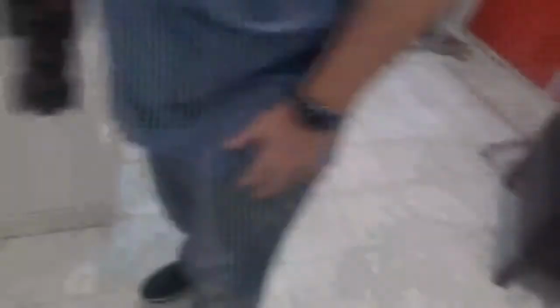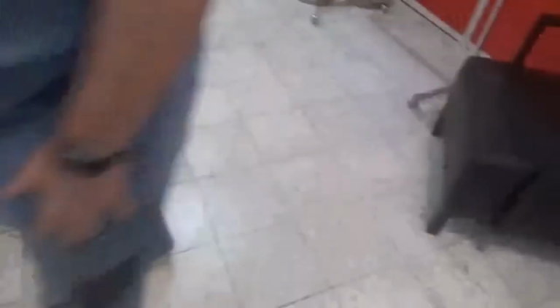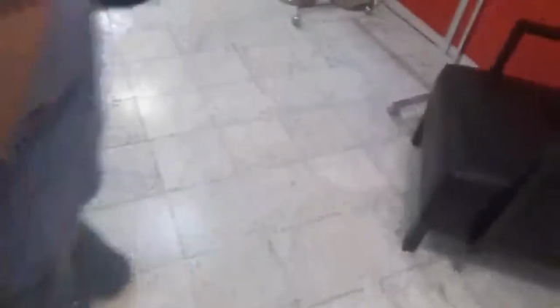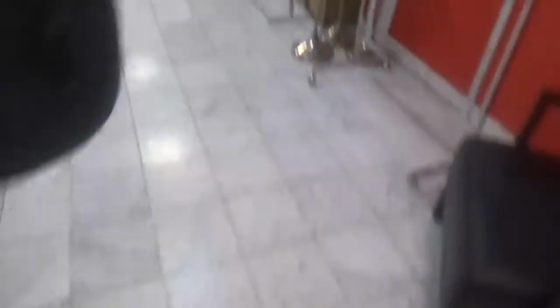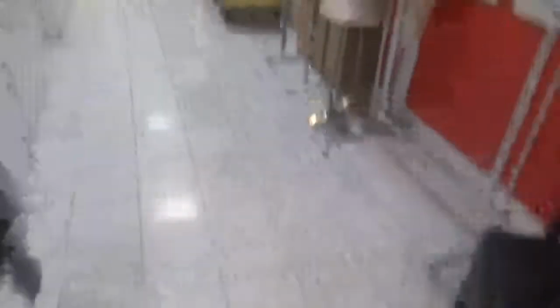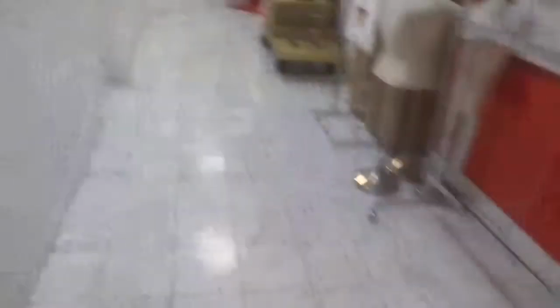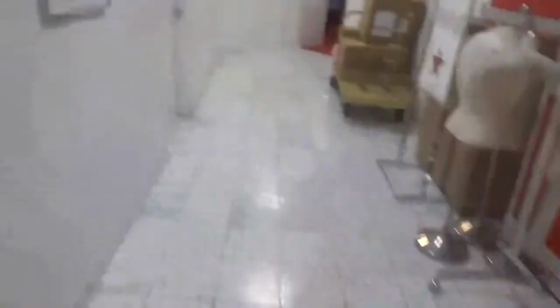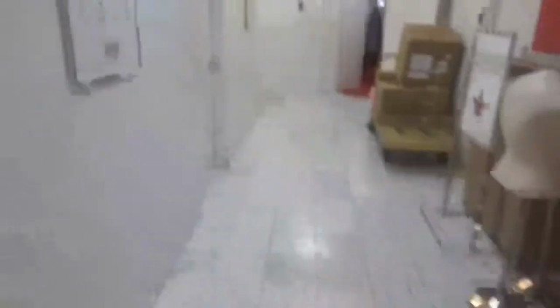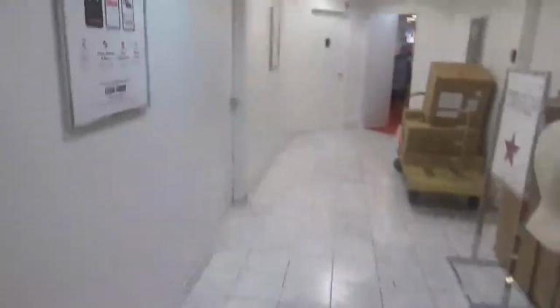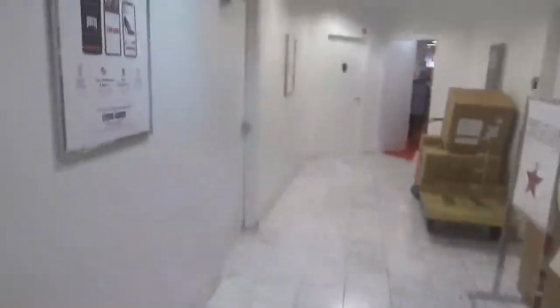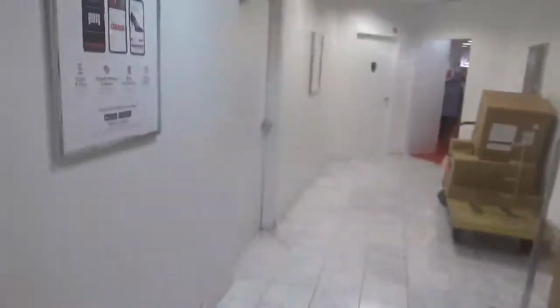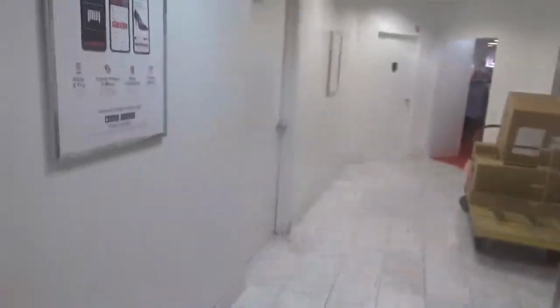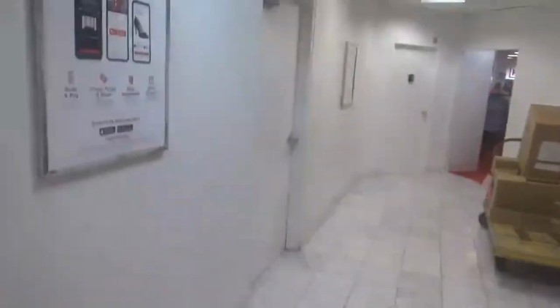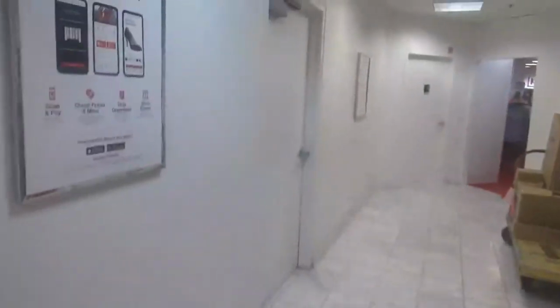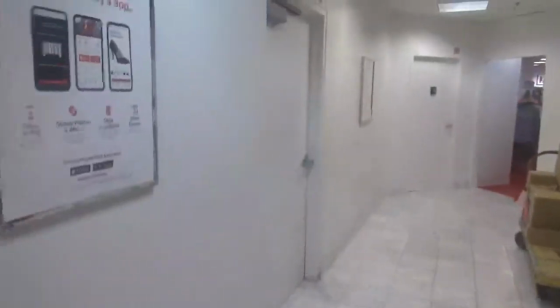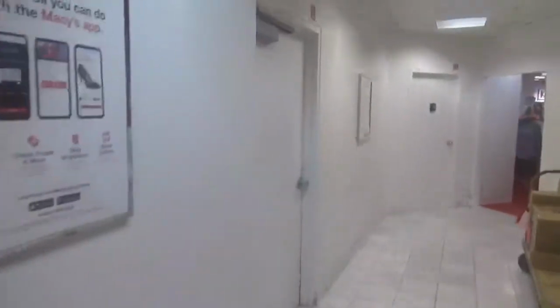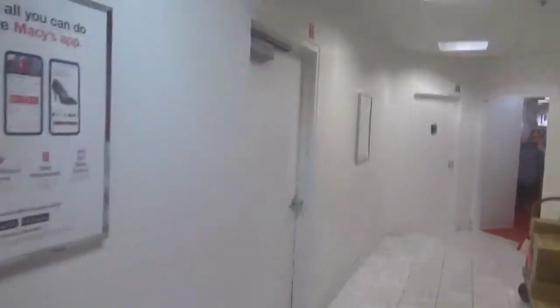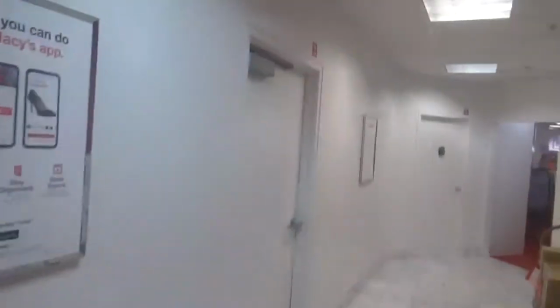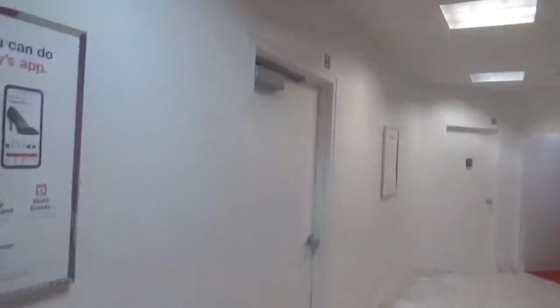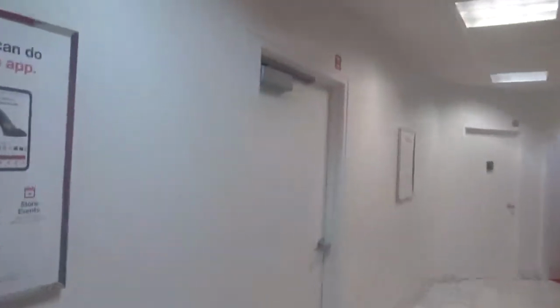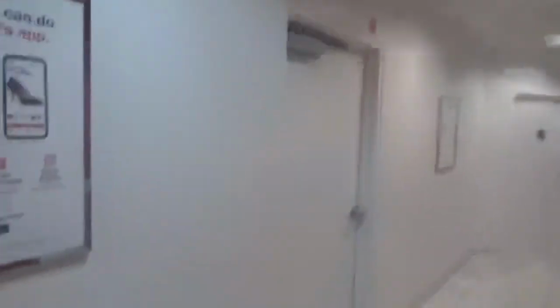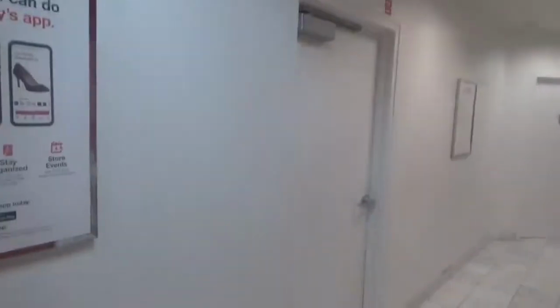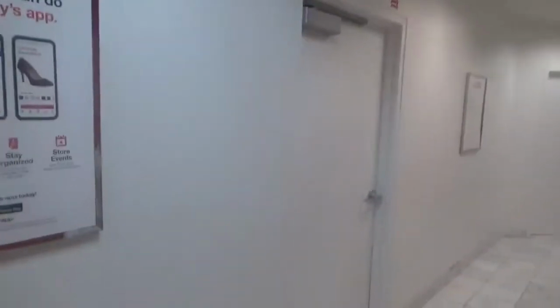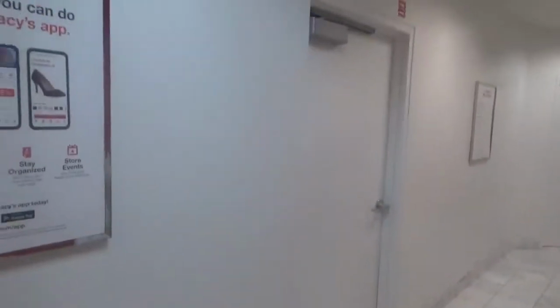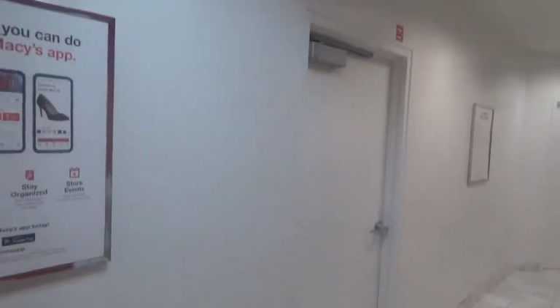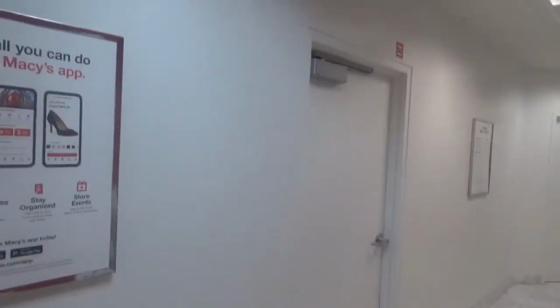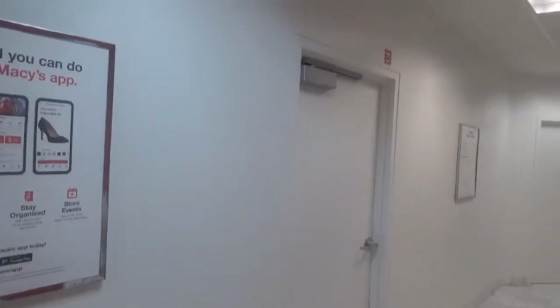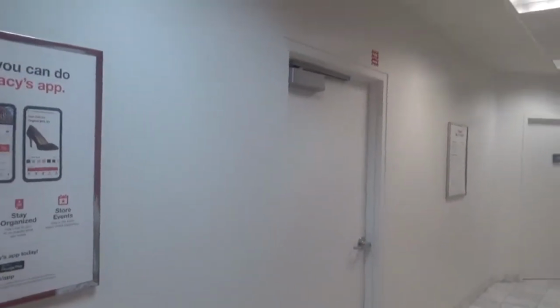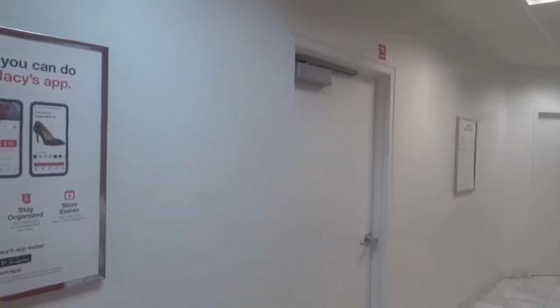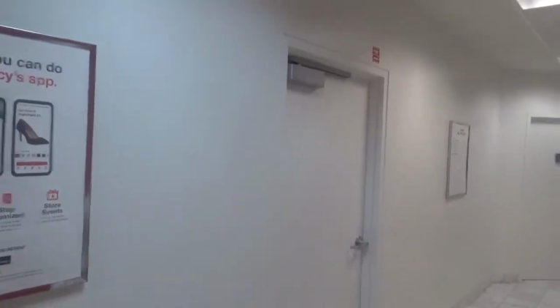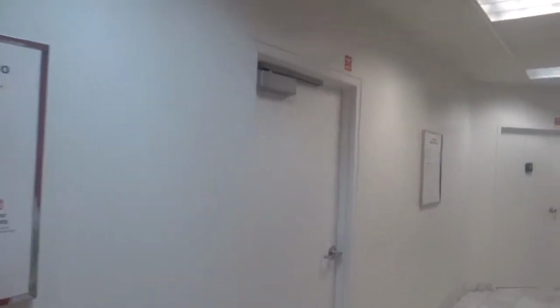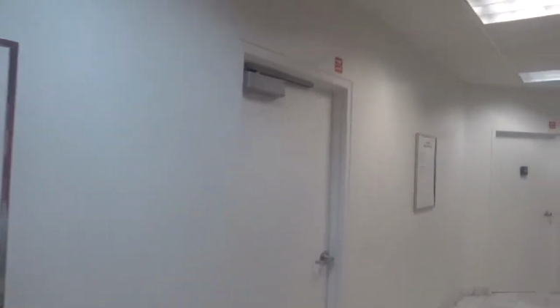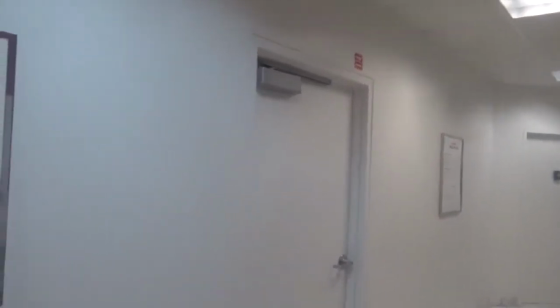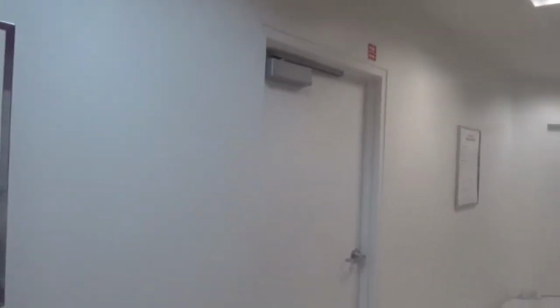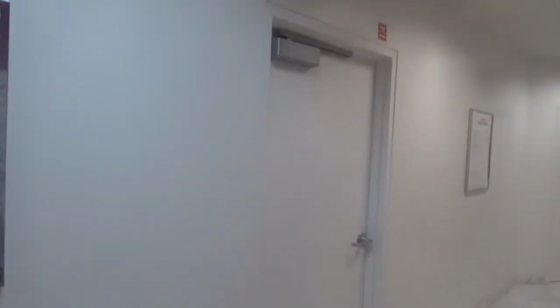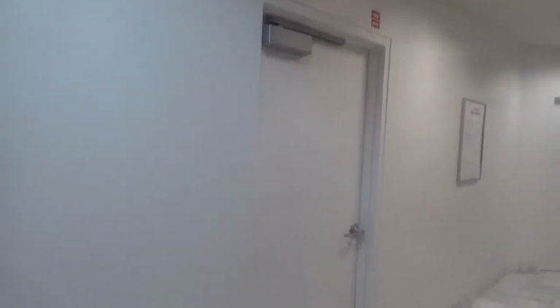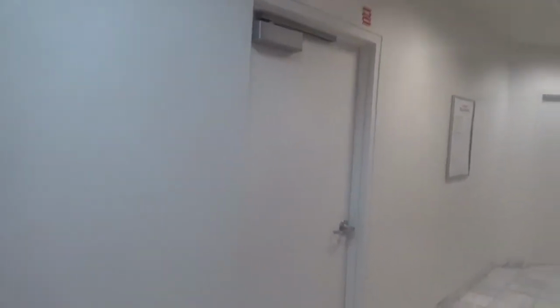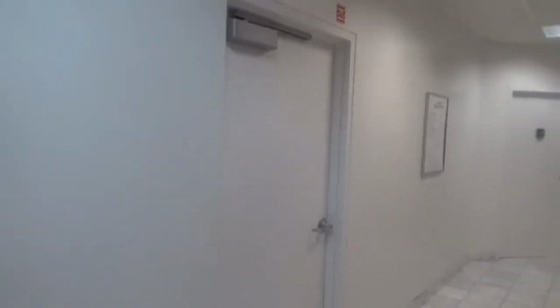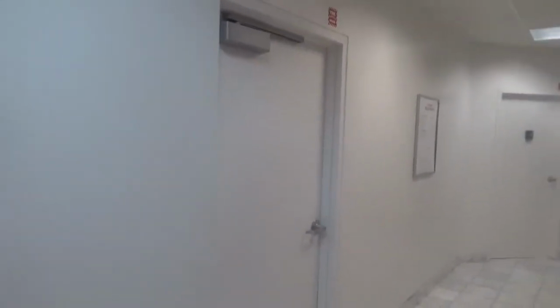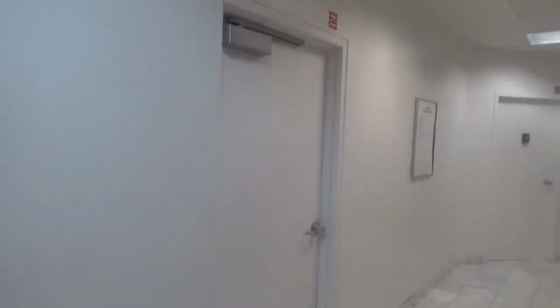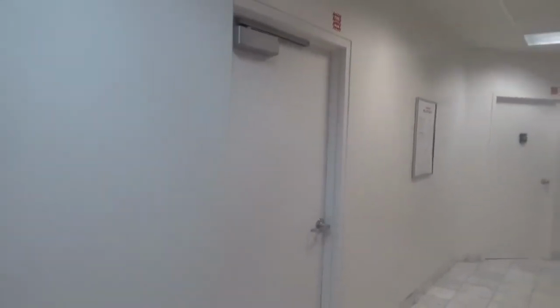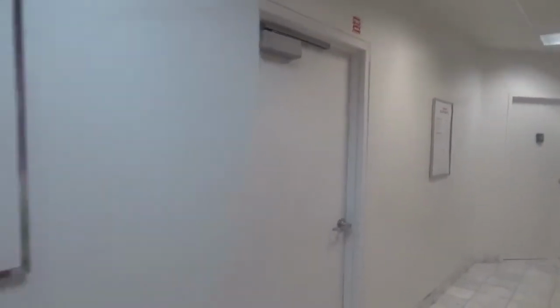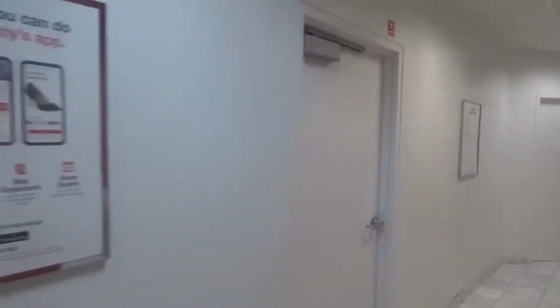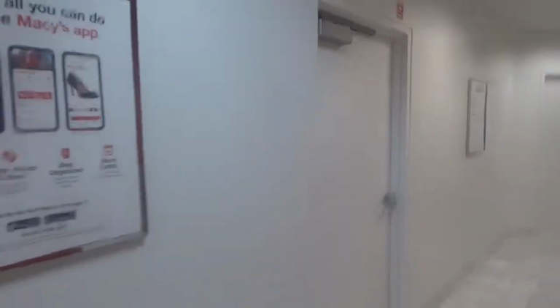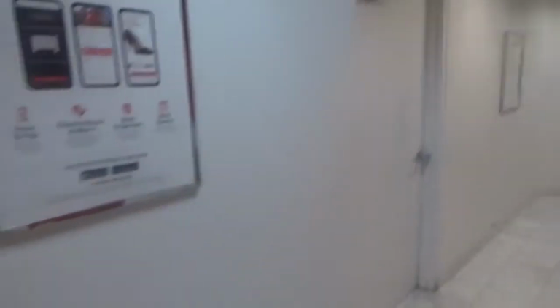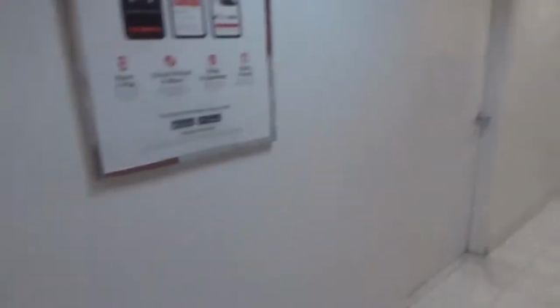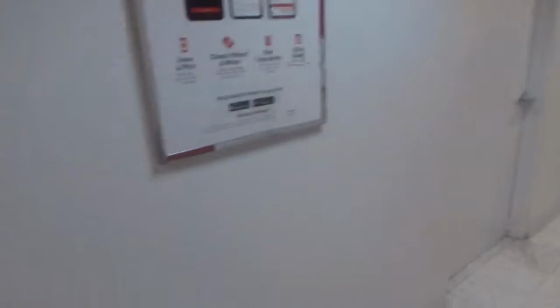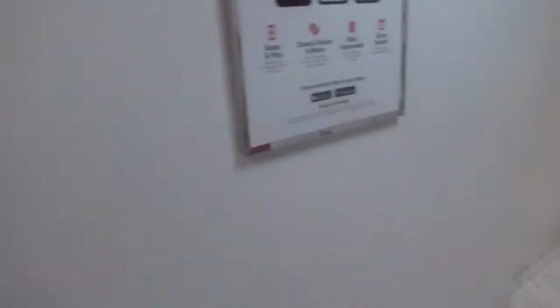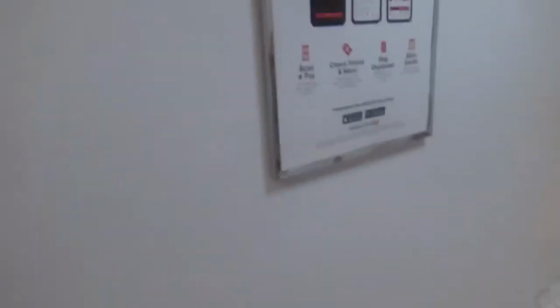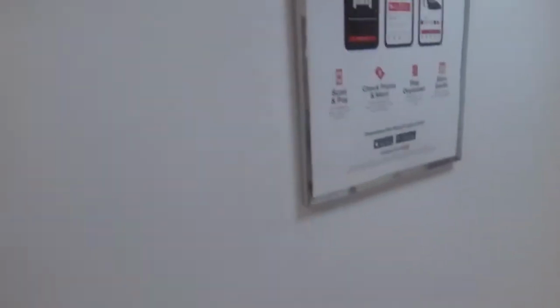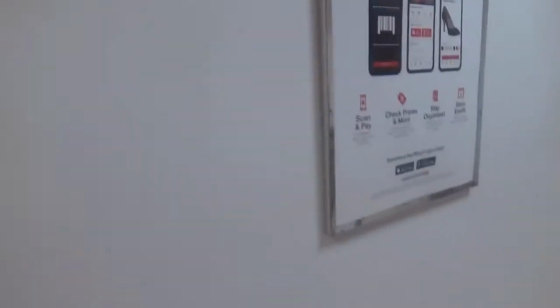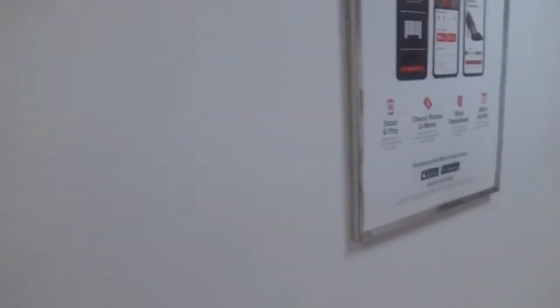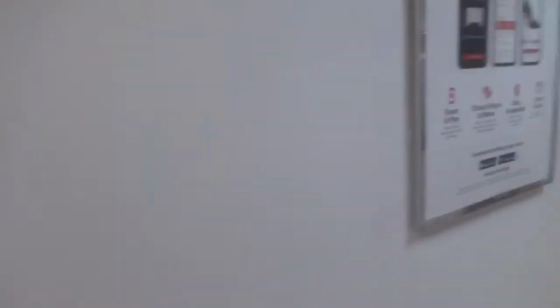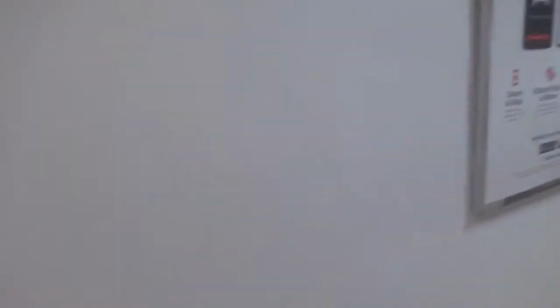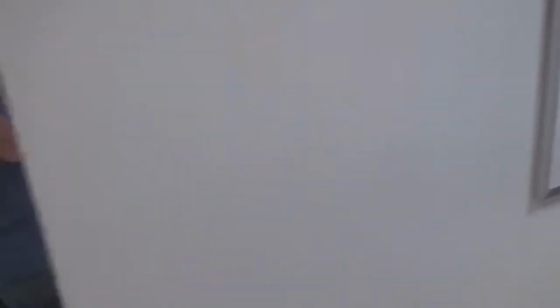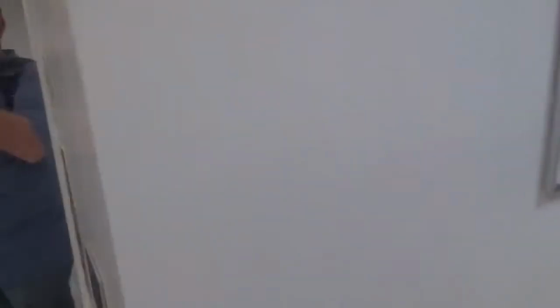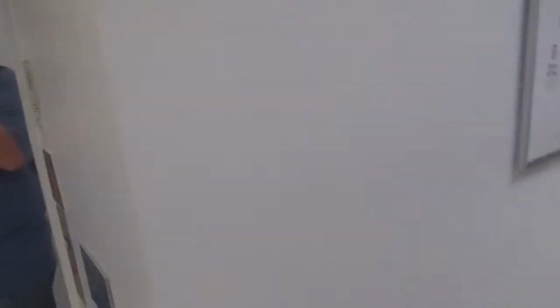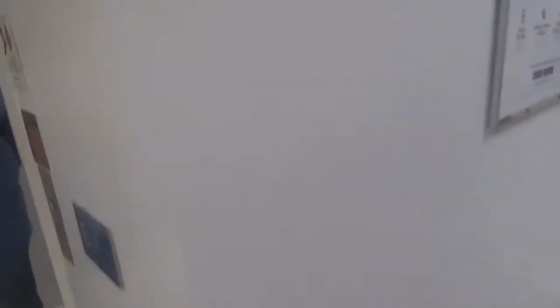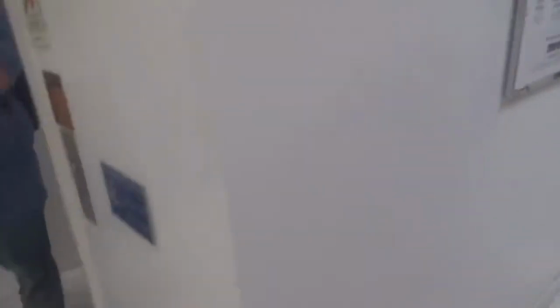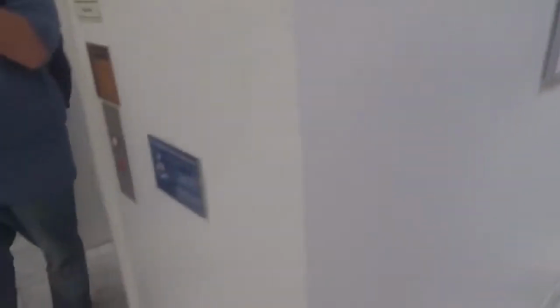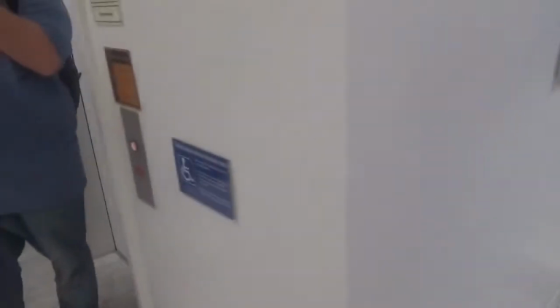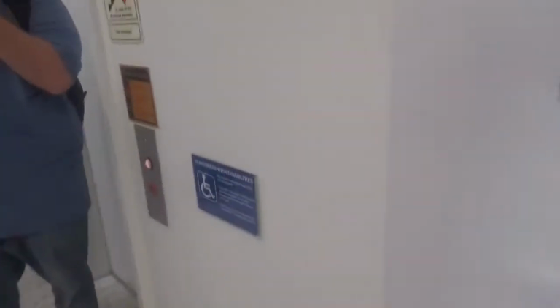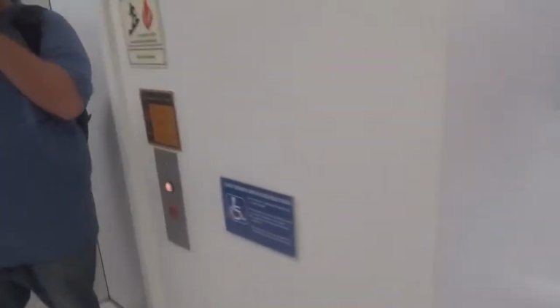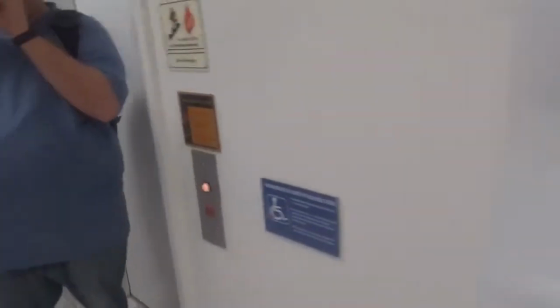Oh wow, a machine room is in here. Let's see what type of motor this thing's got.